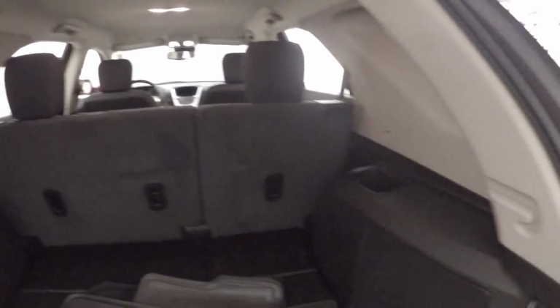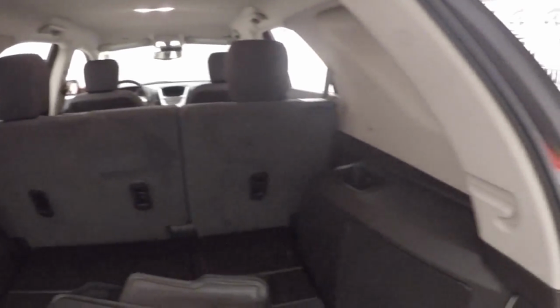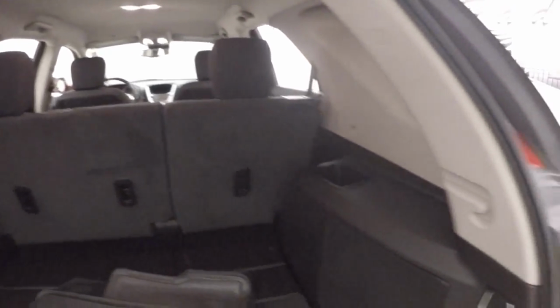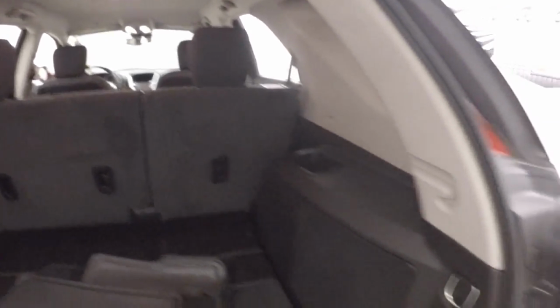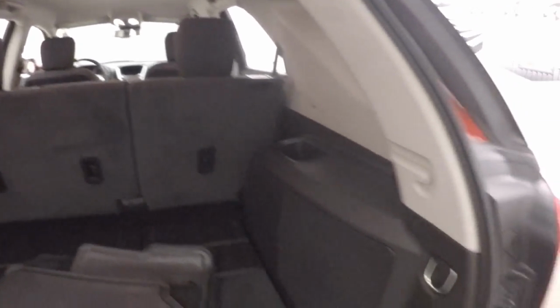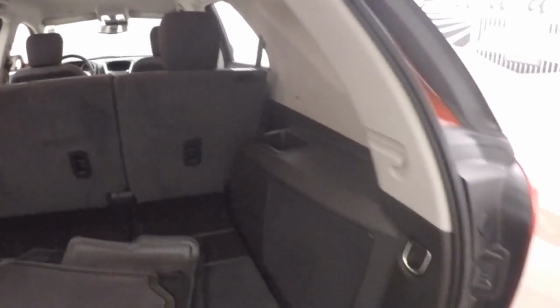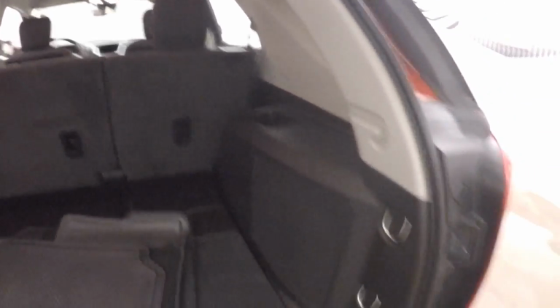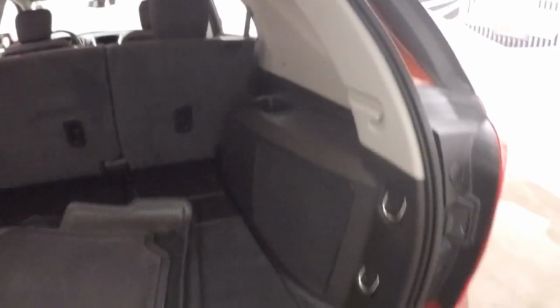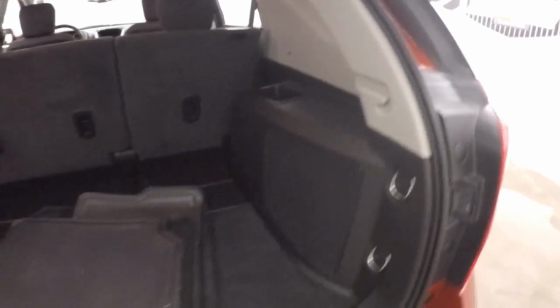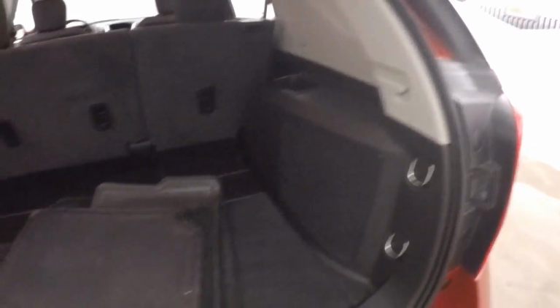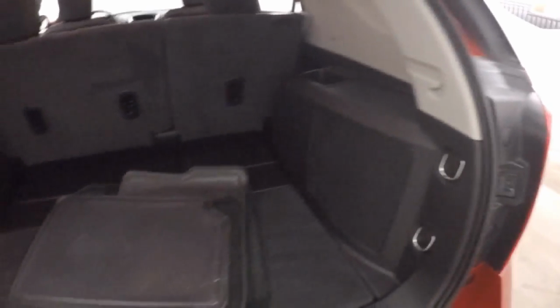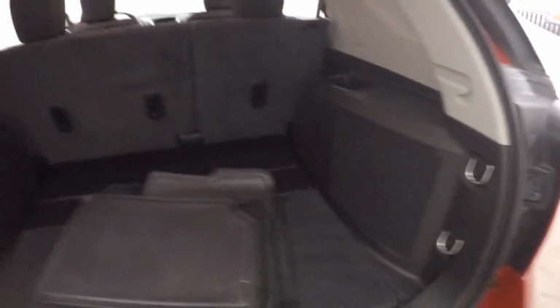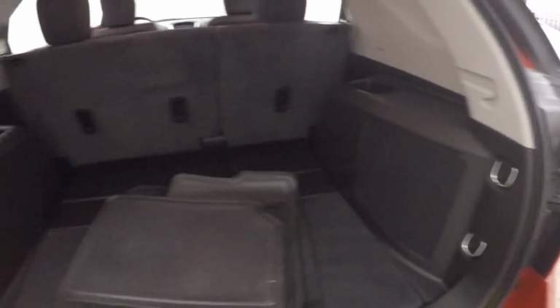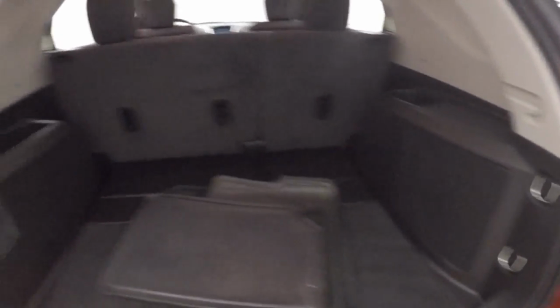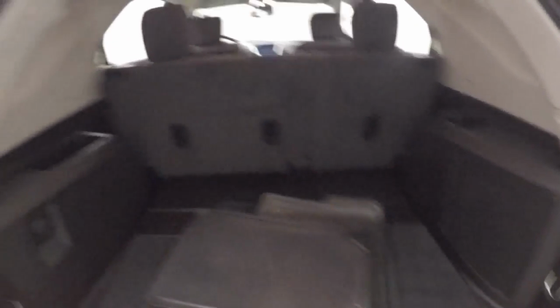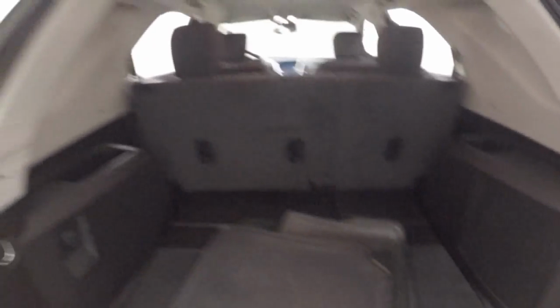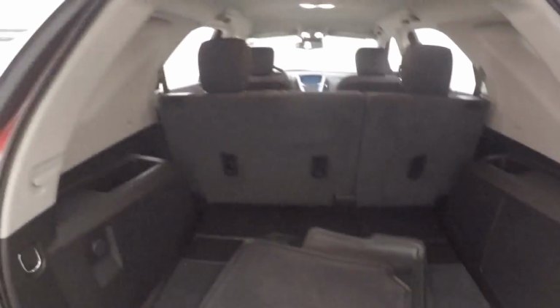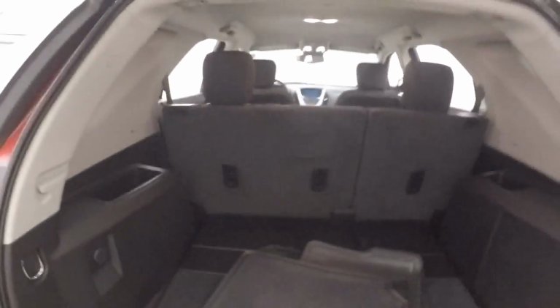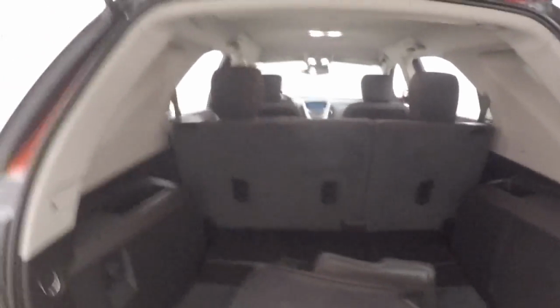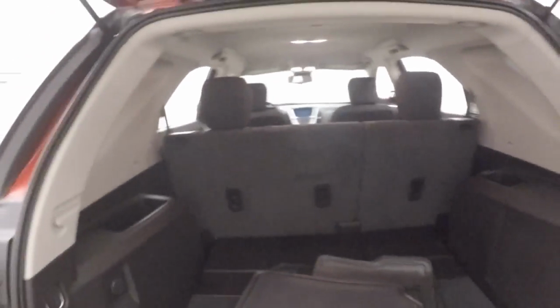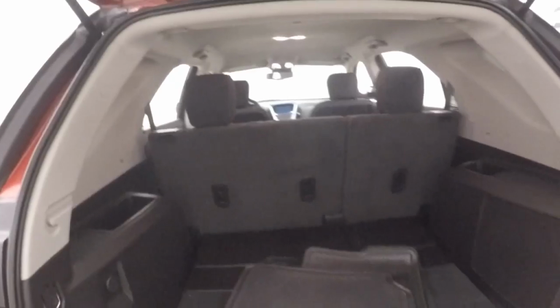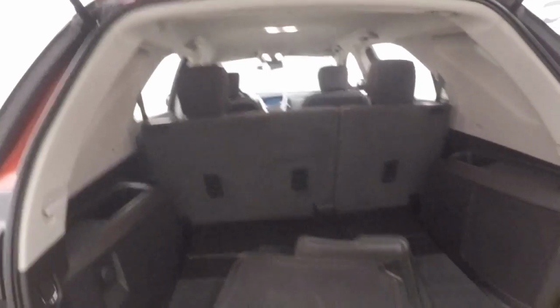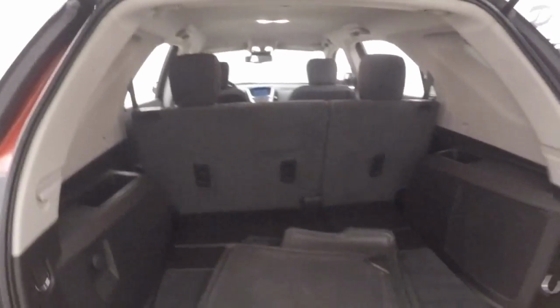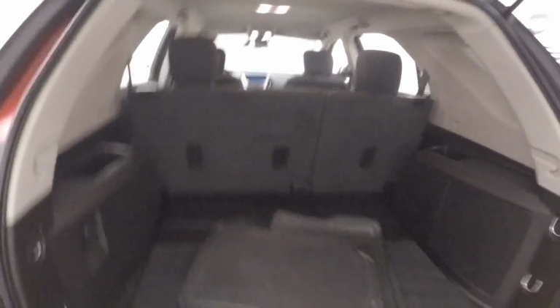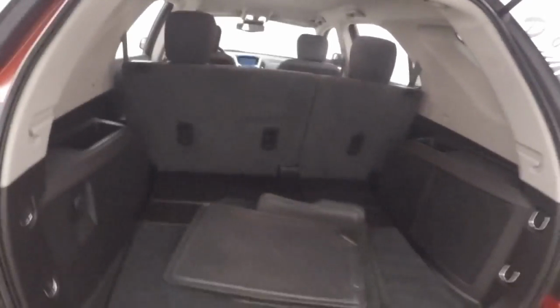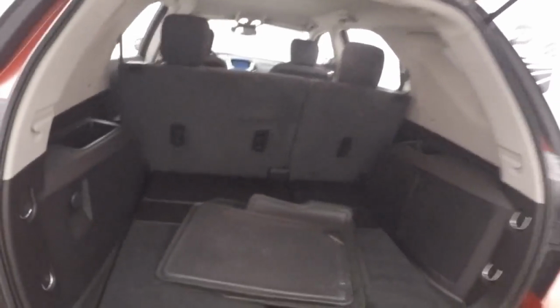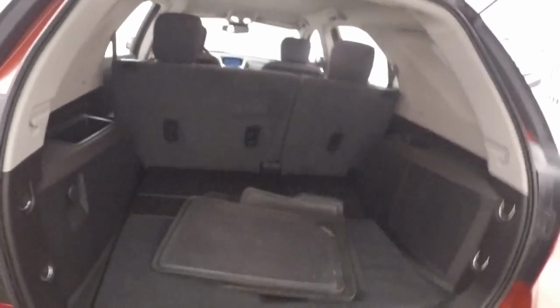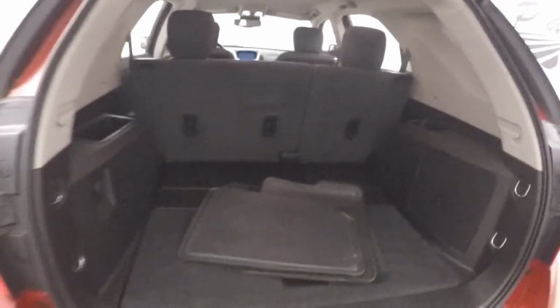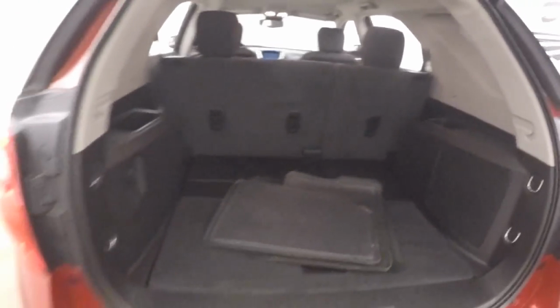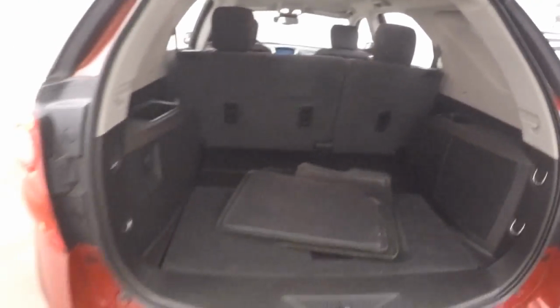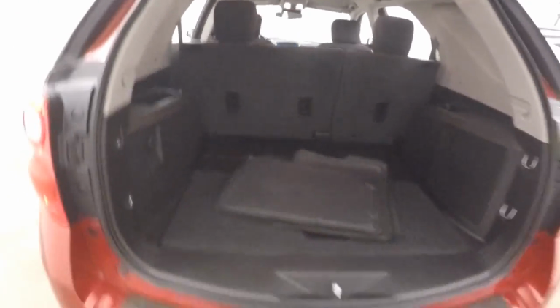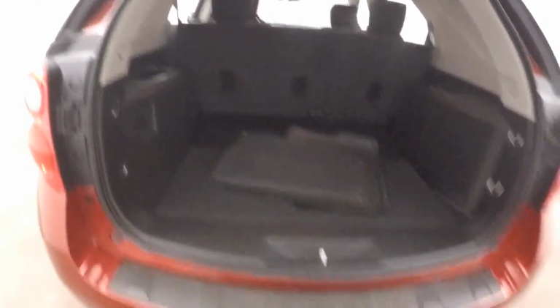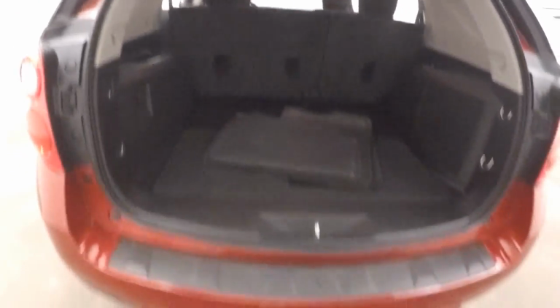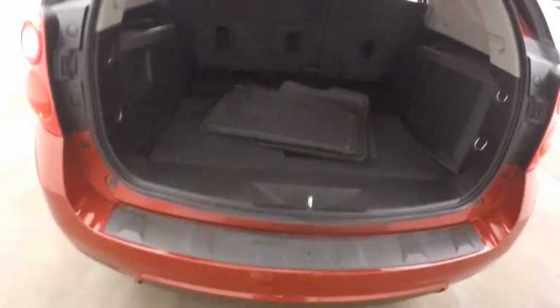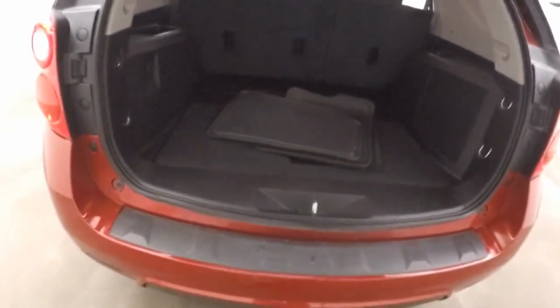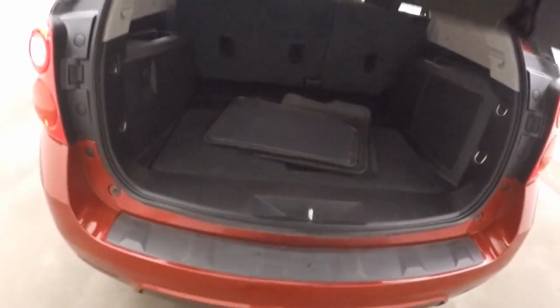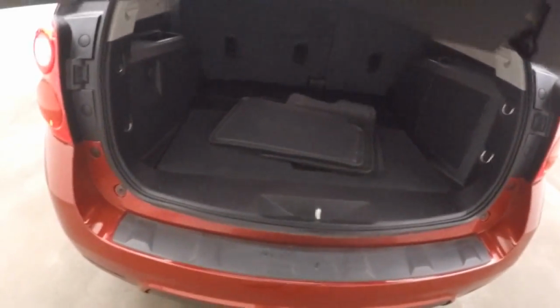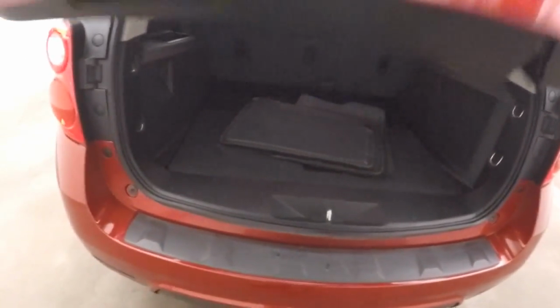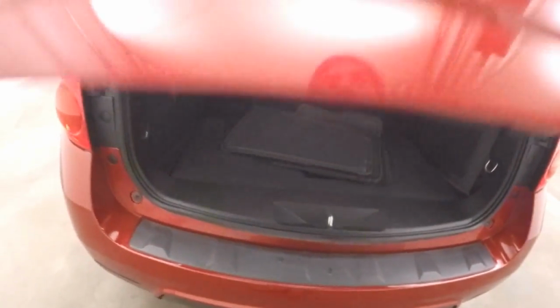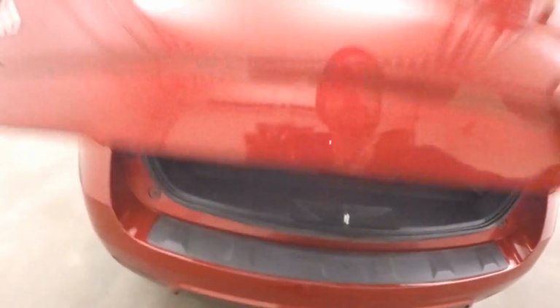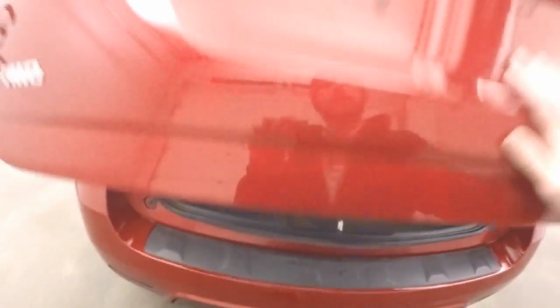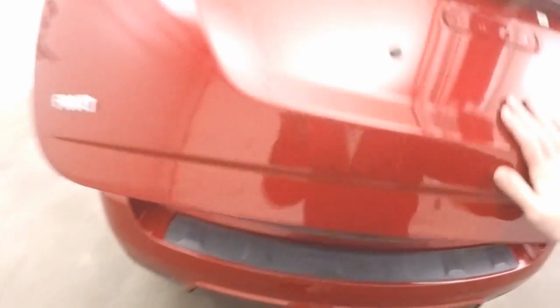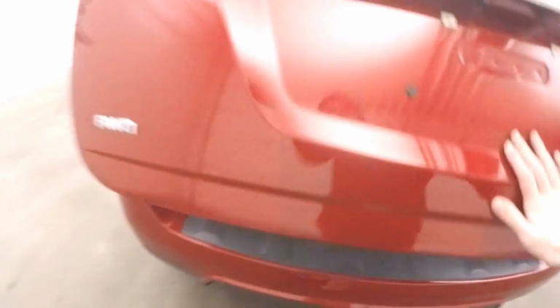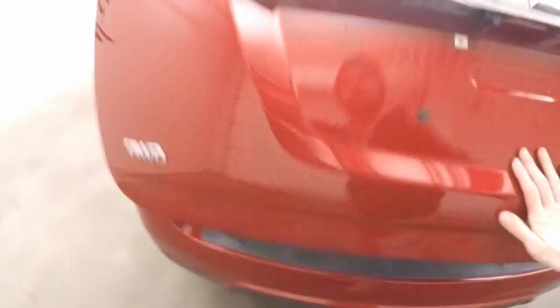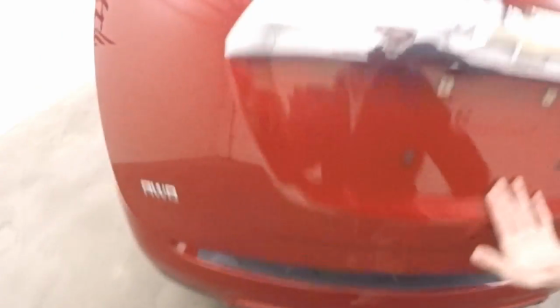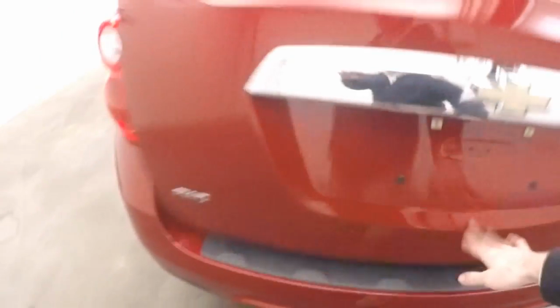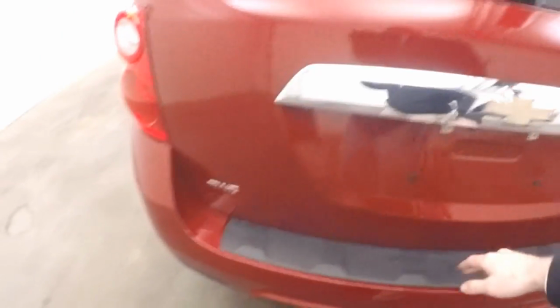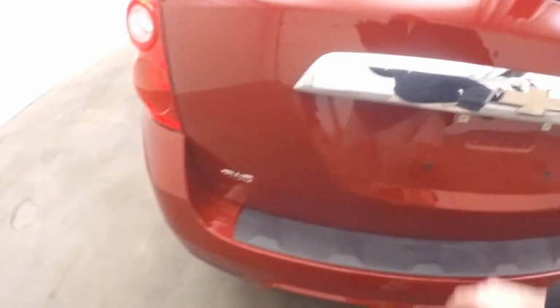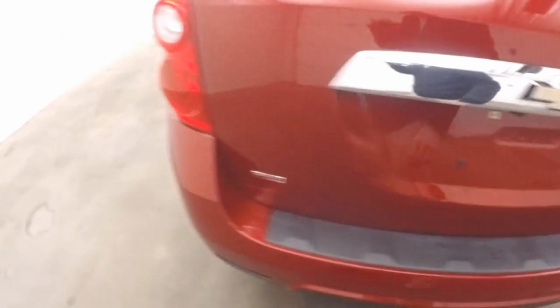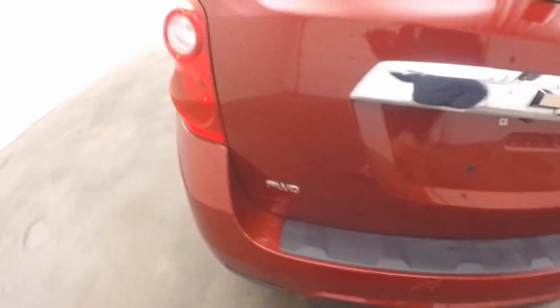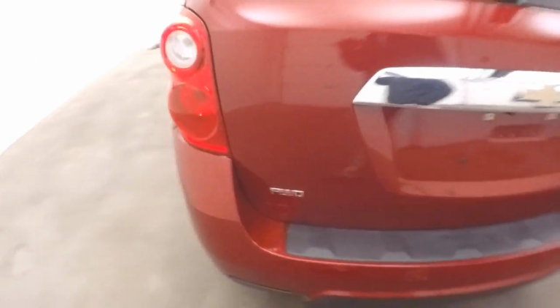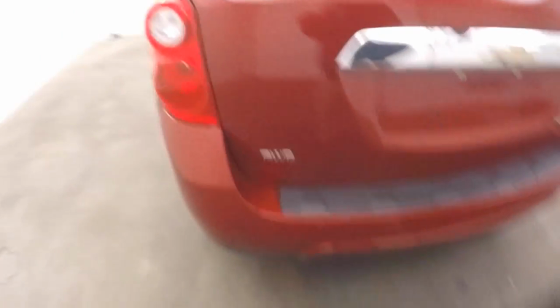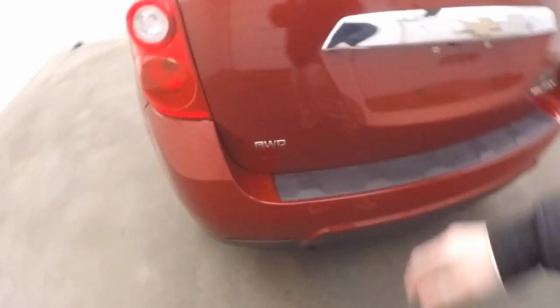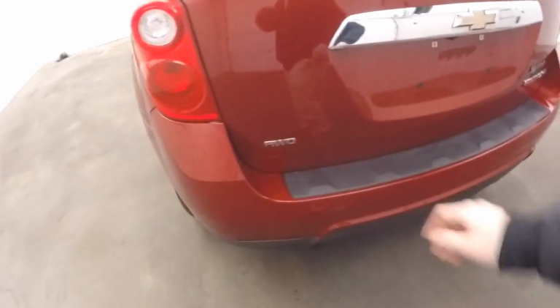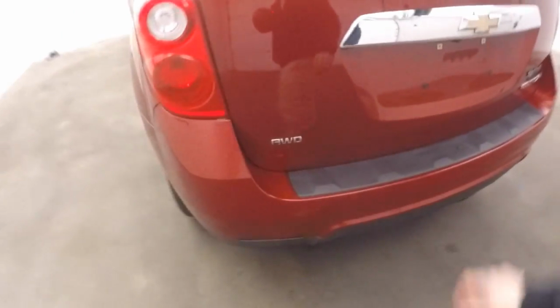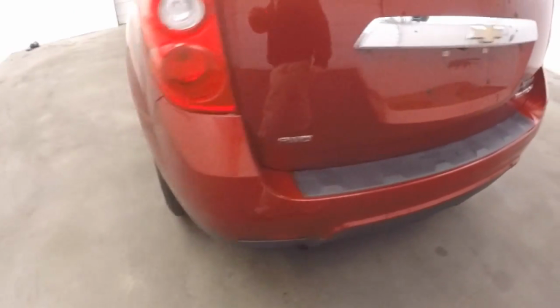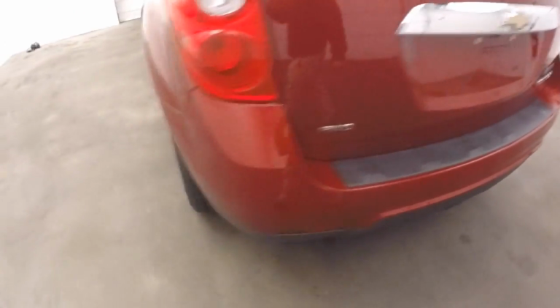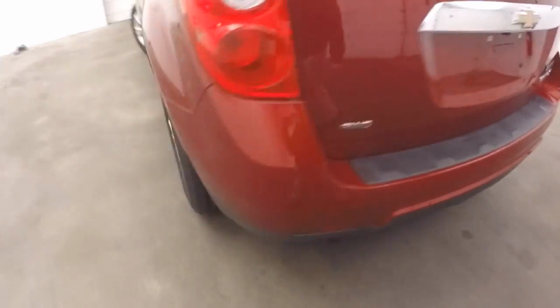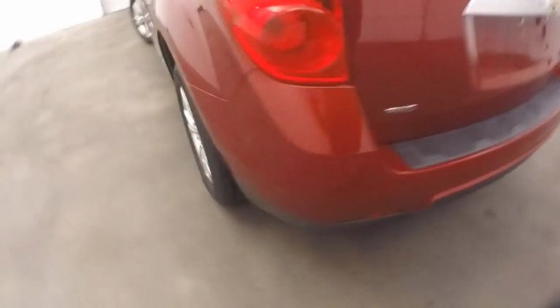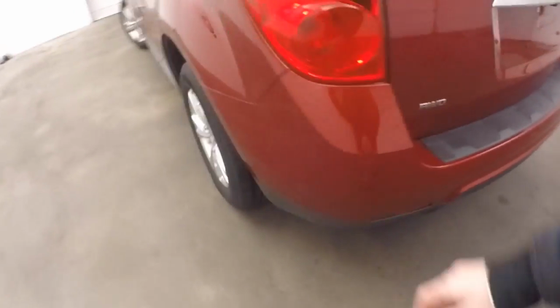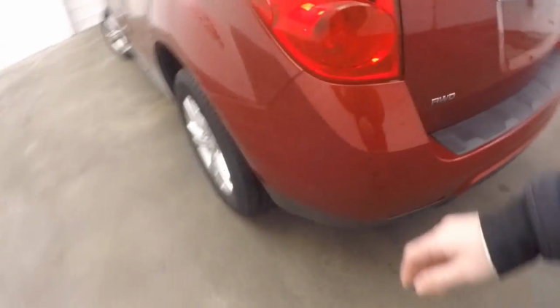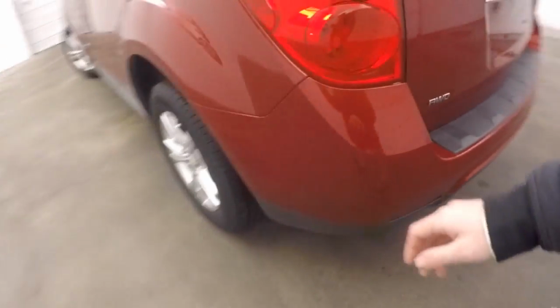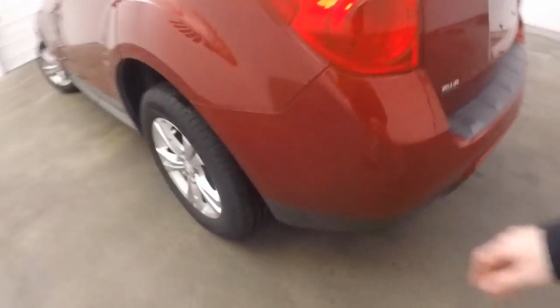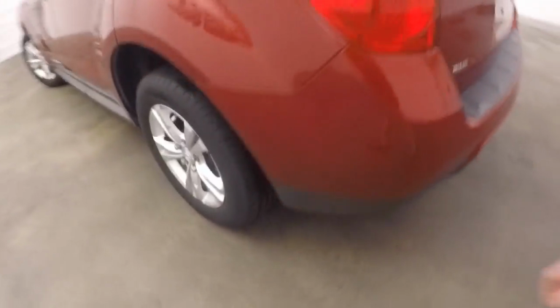Nice large interior, plenty of space. Like all Equinoxes, you fold those back seats down, you gain even more.